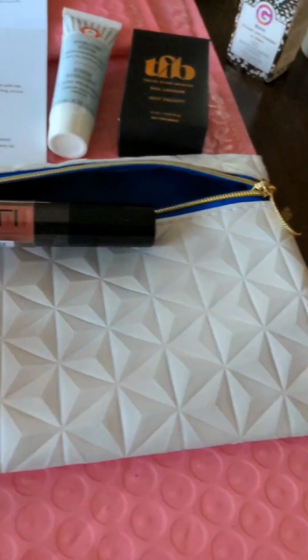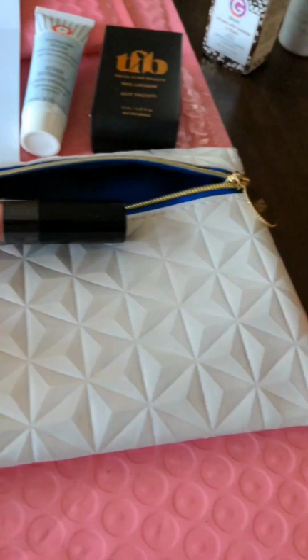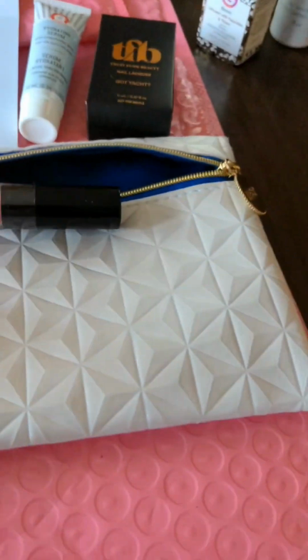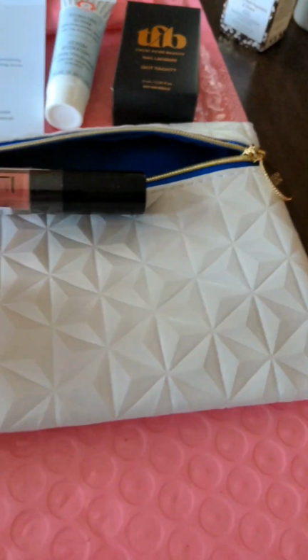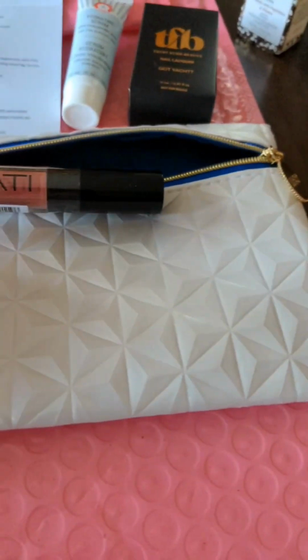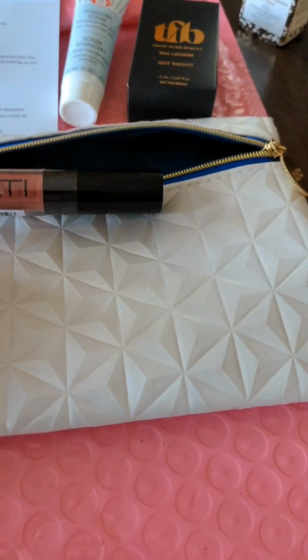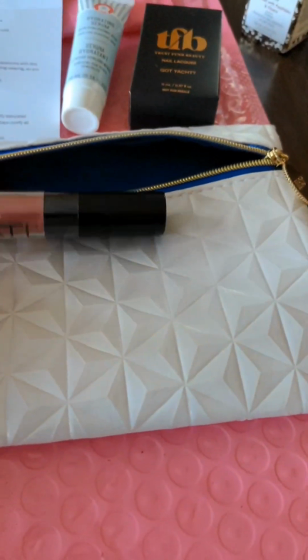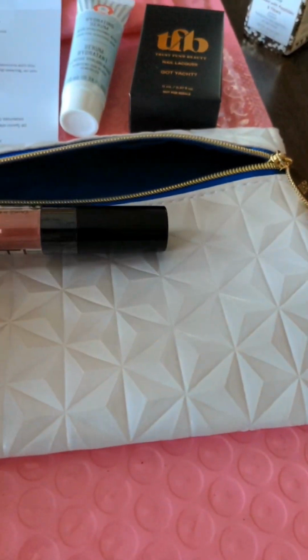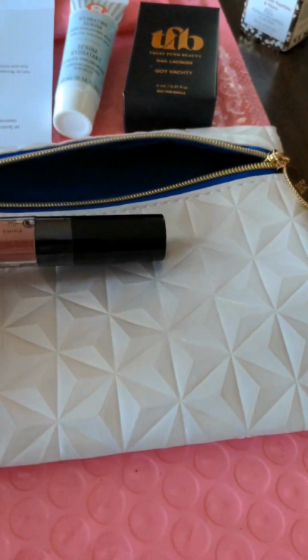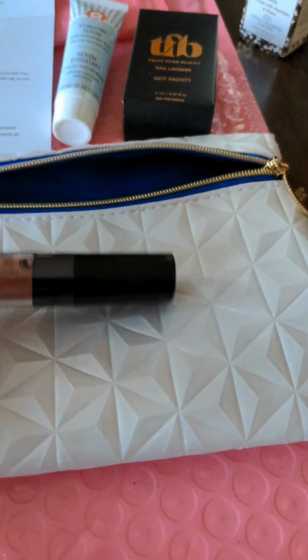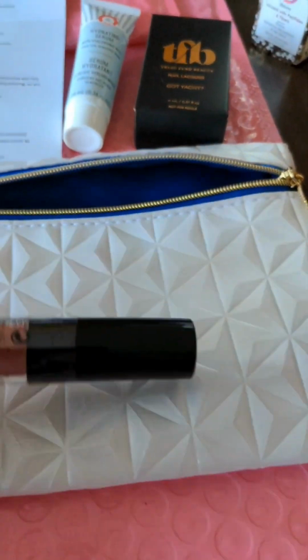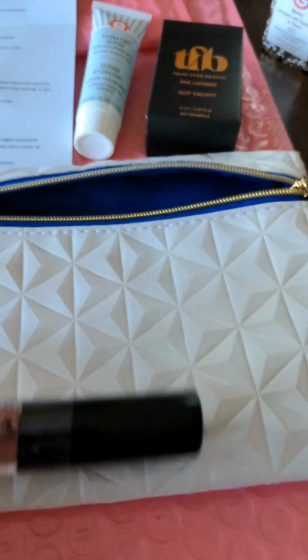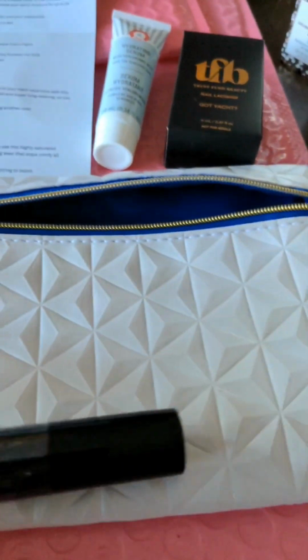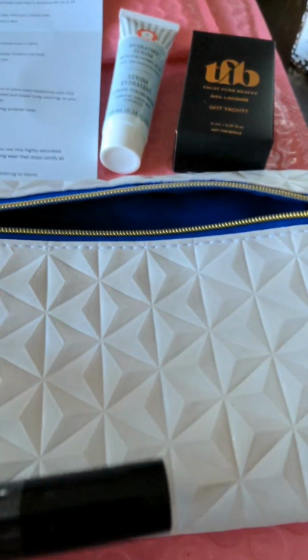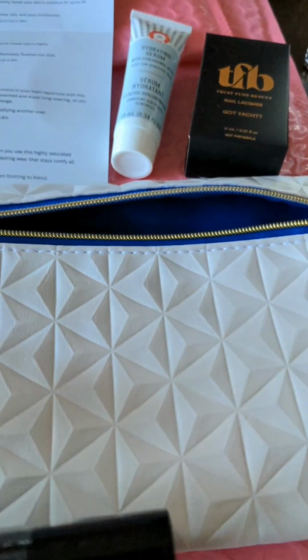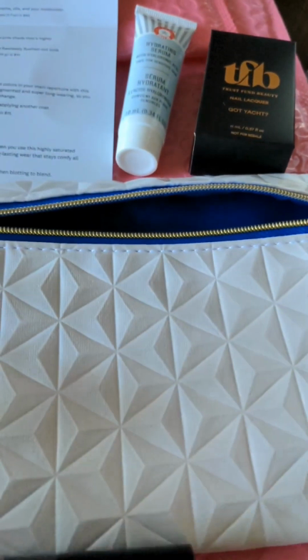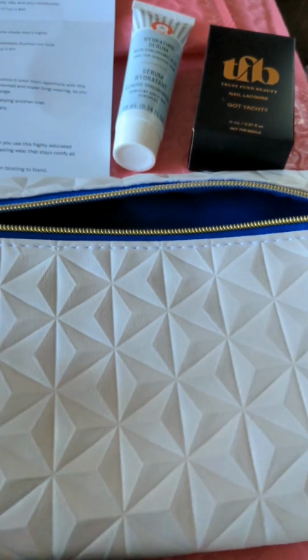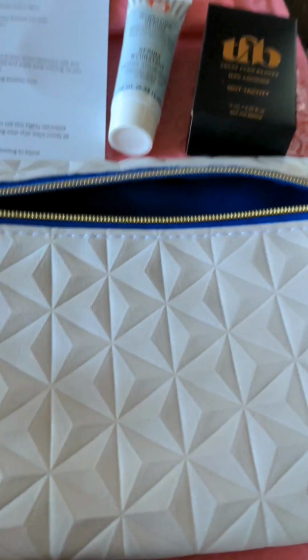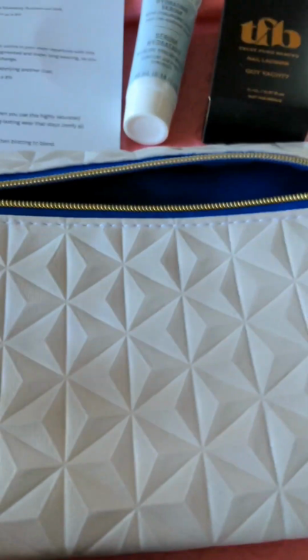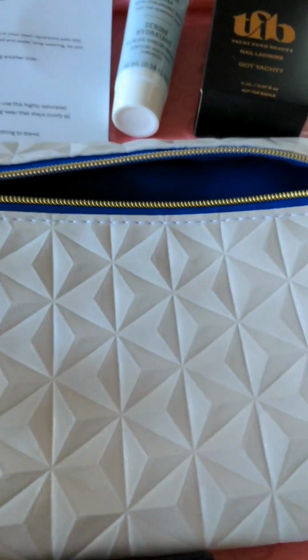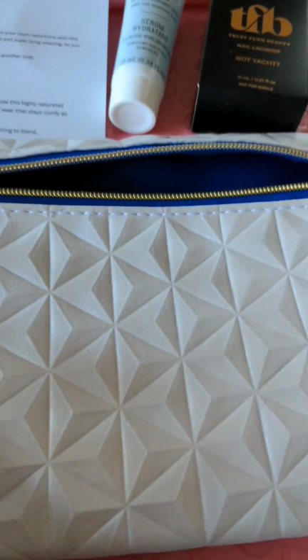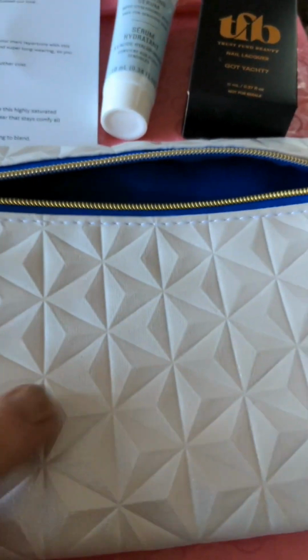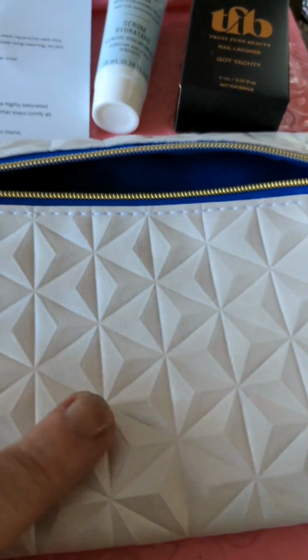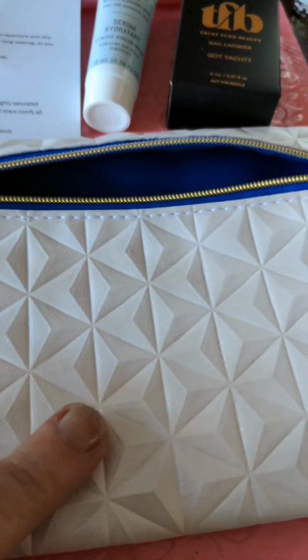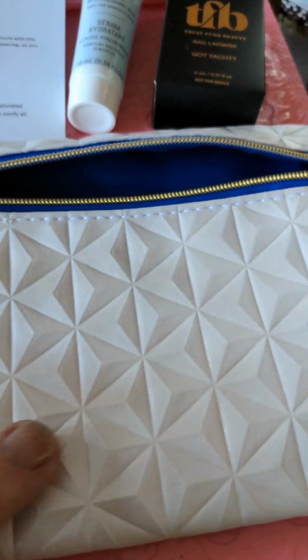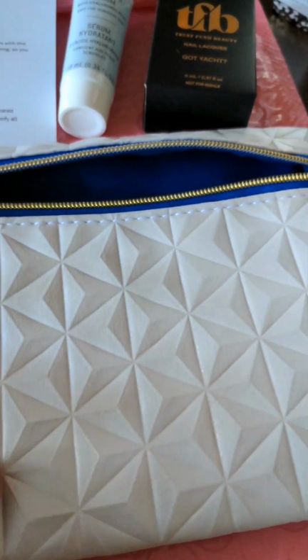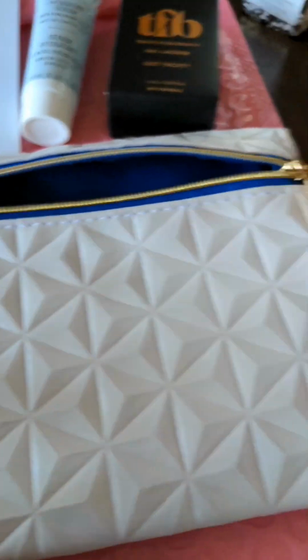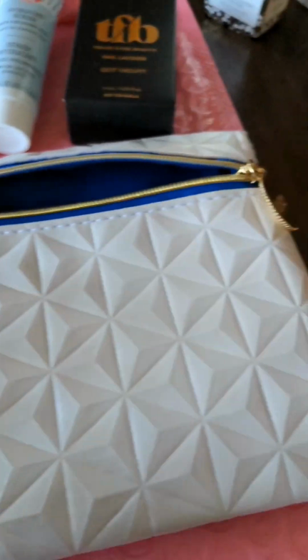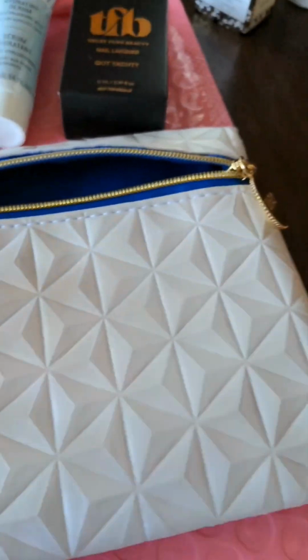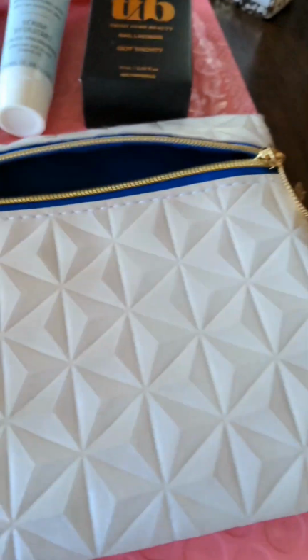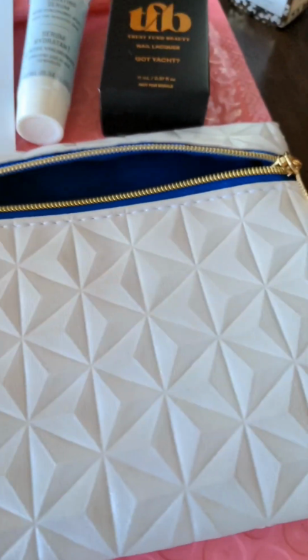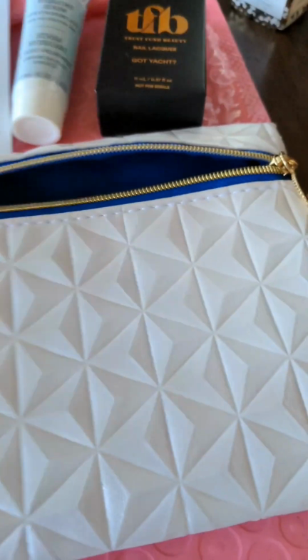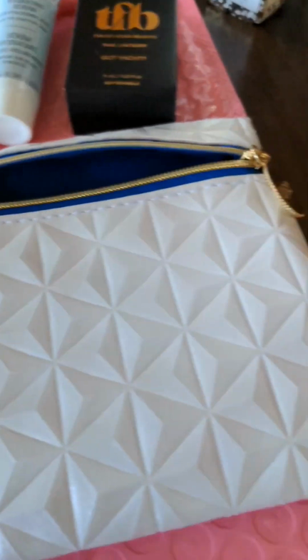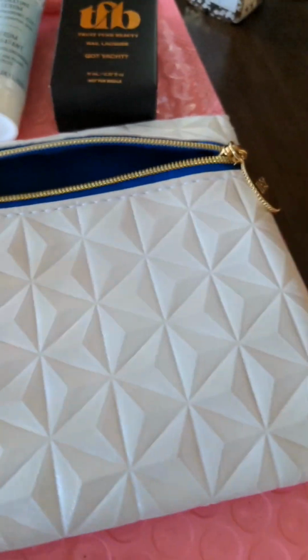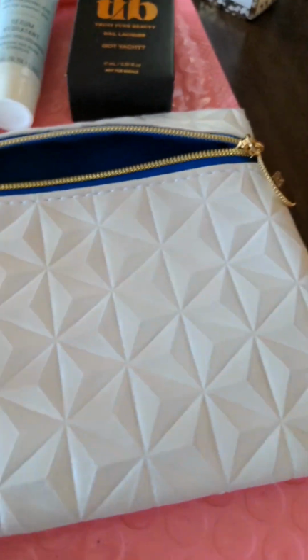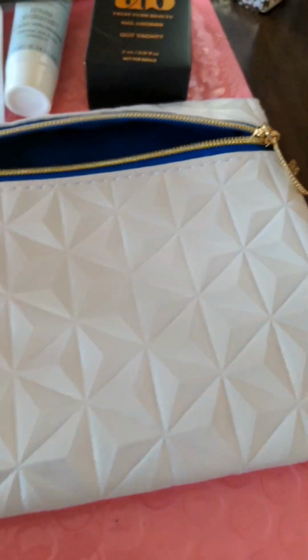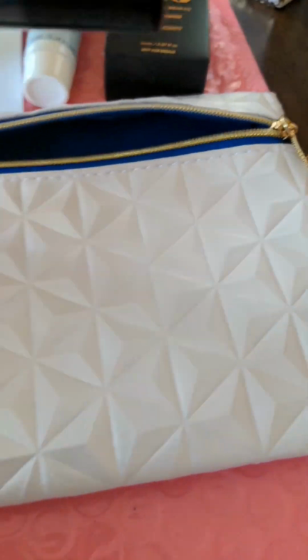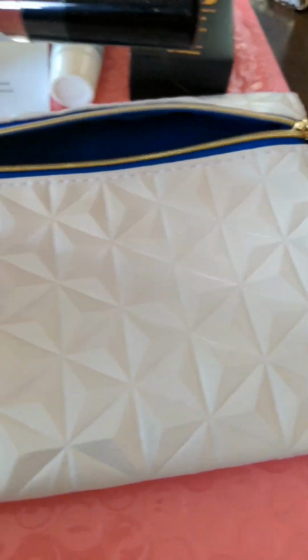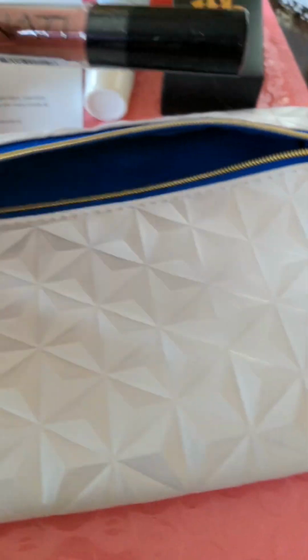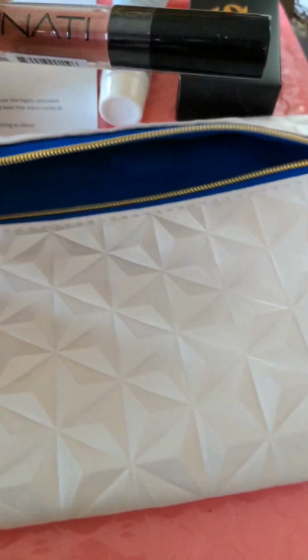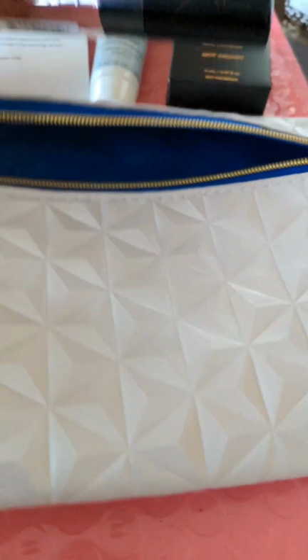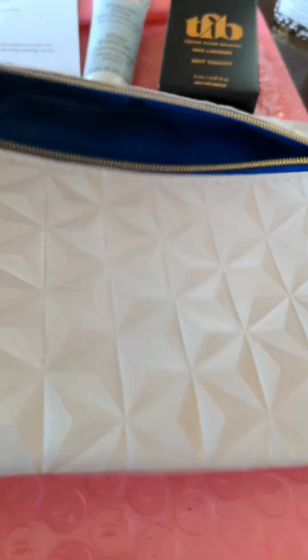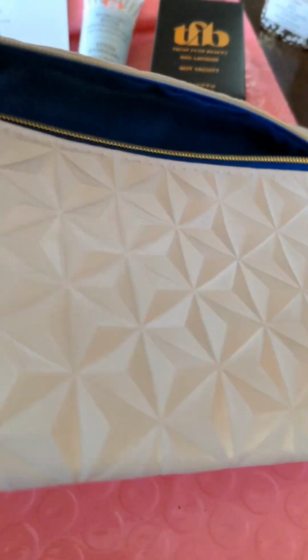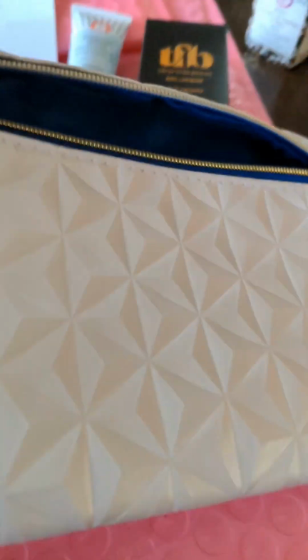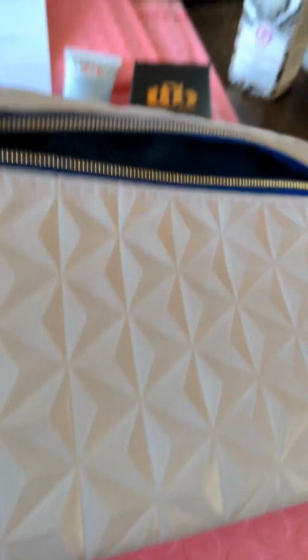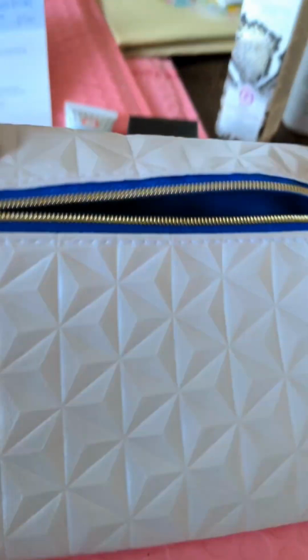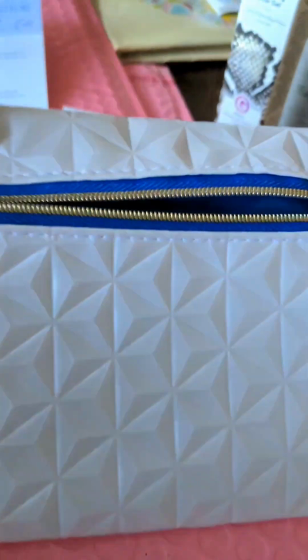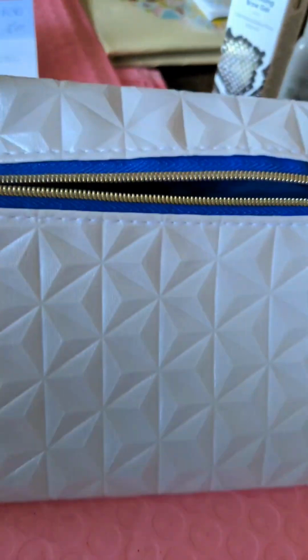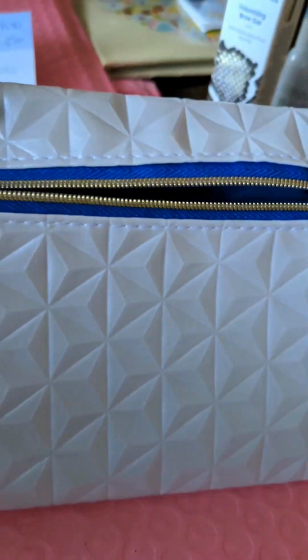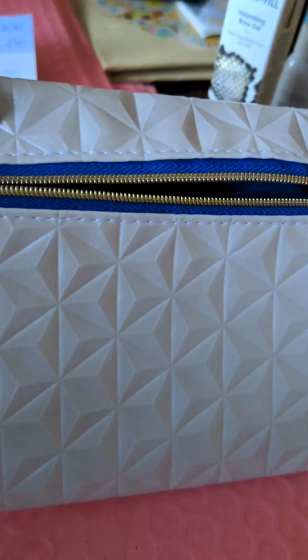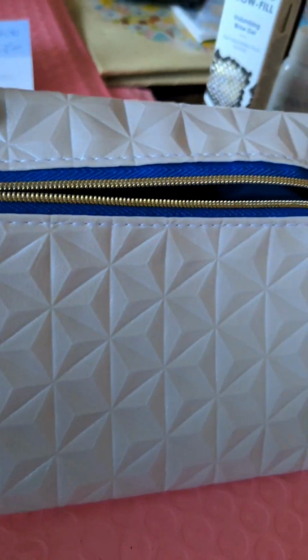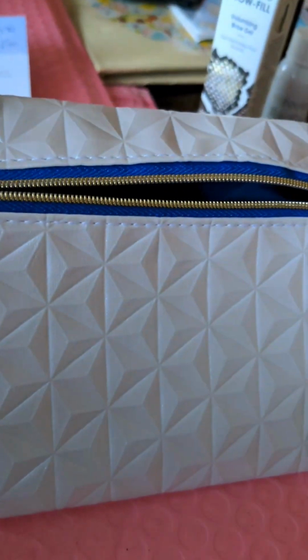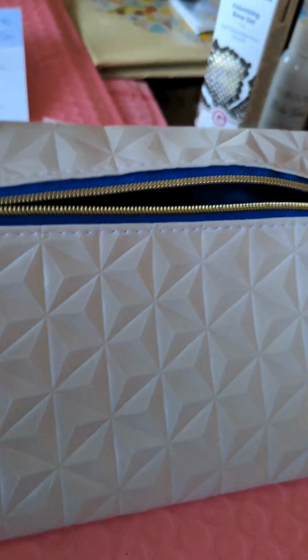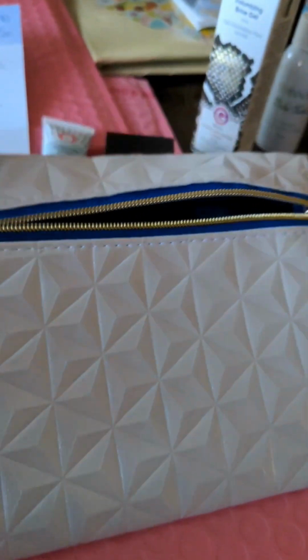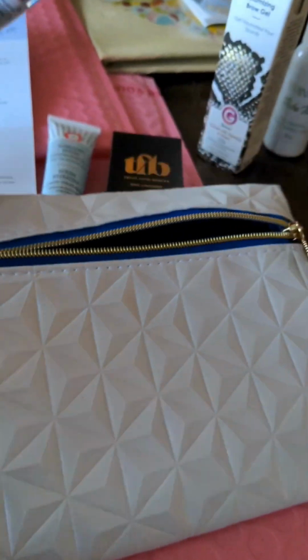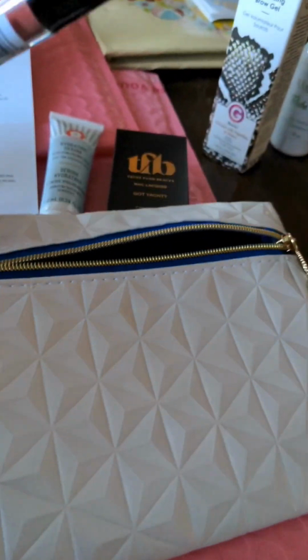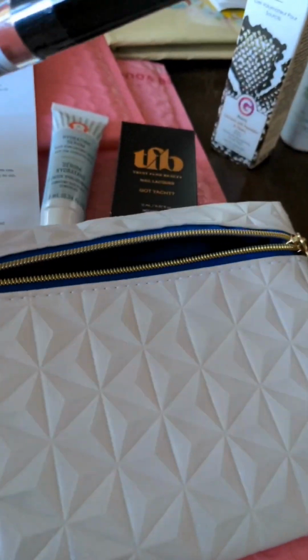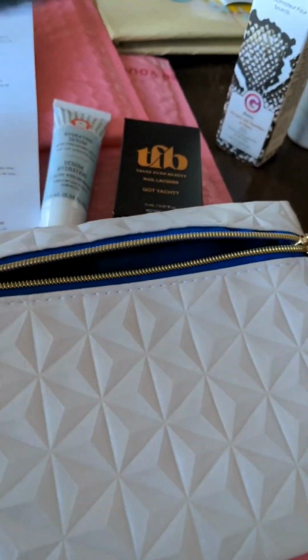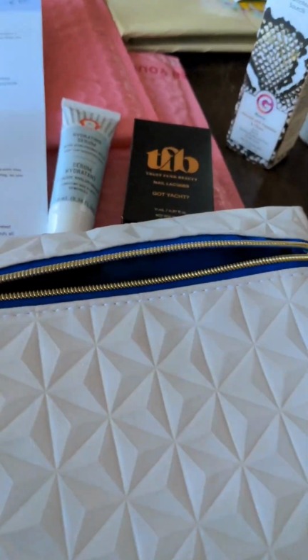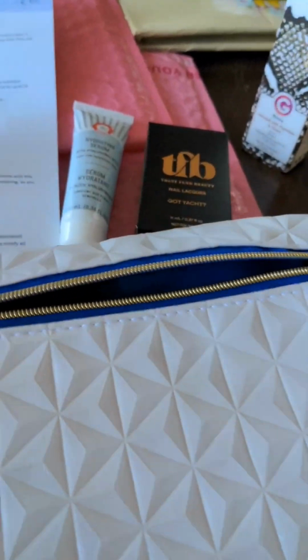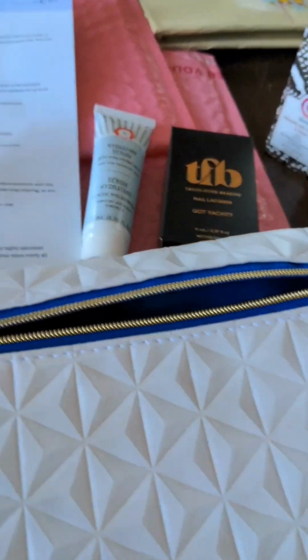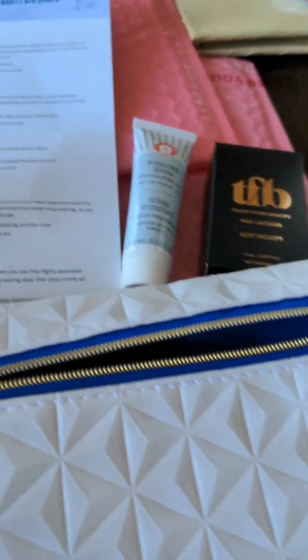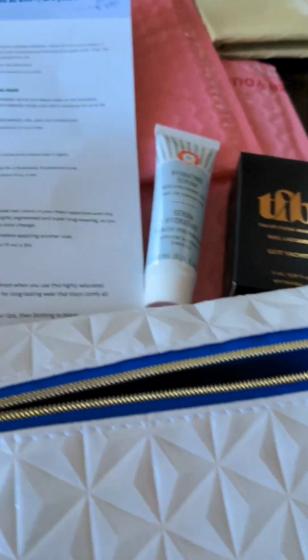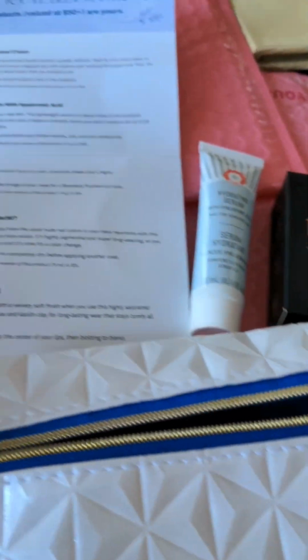I also received my Ipsy bag. It's a beautiful one, very nice, and it's filled with beautiful things.